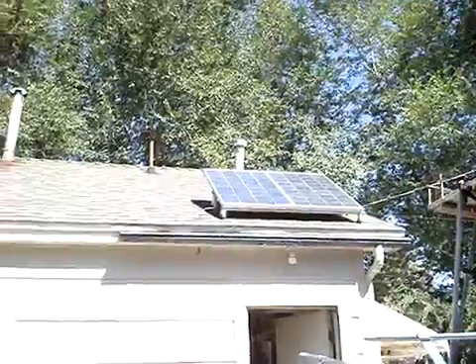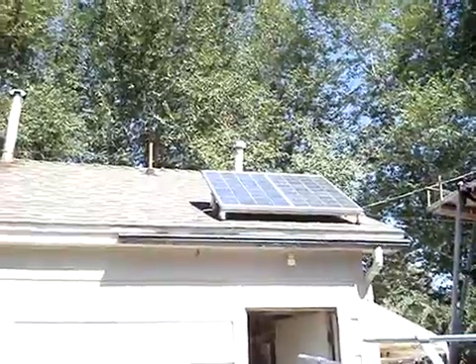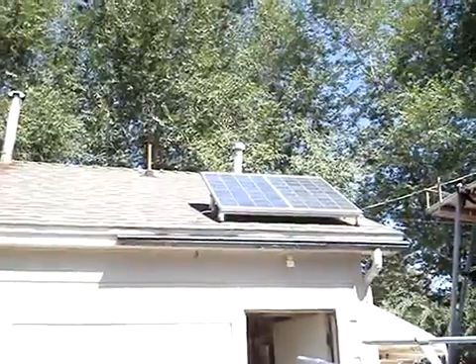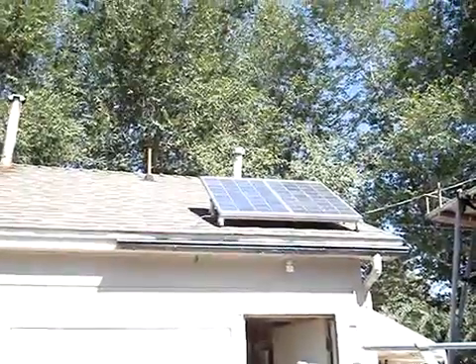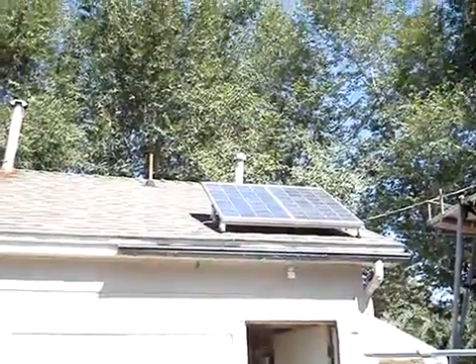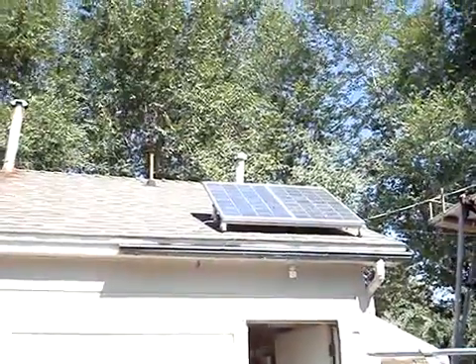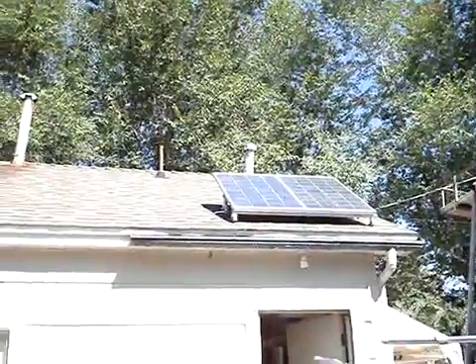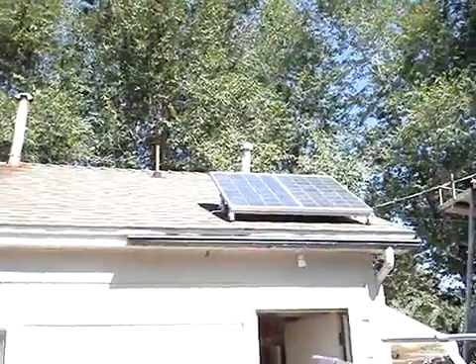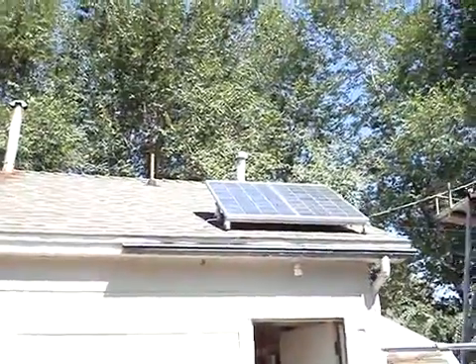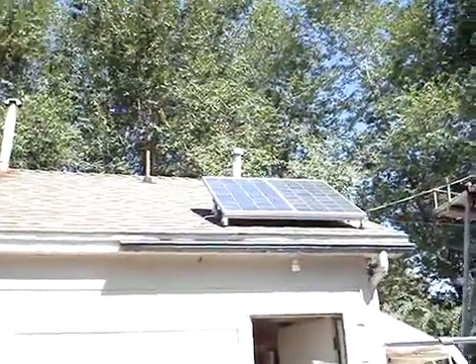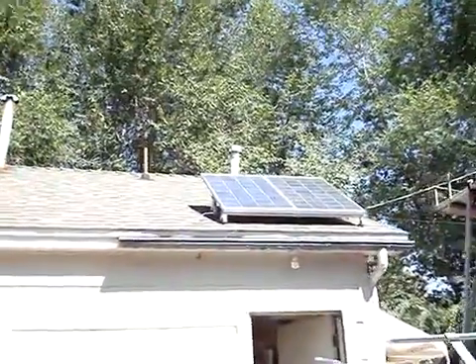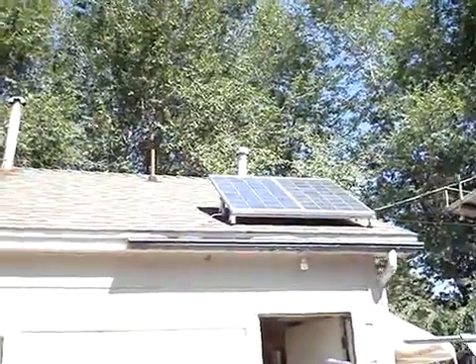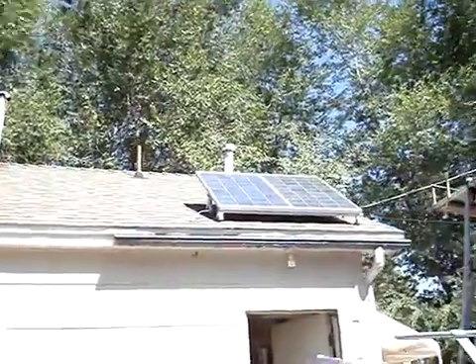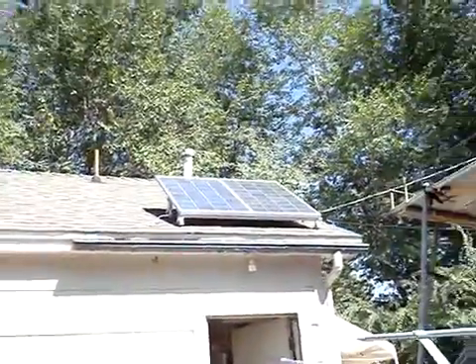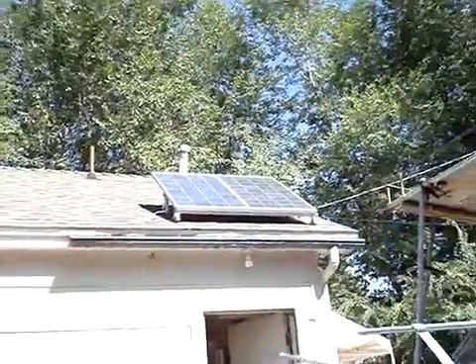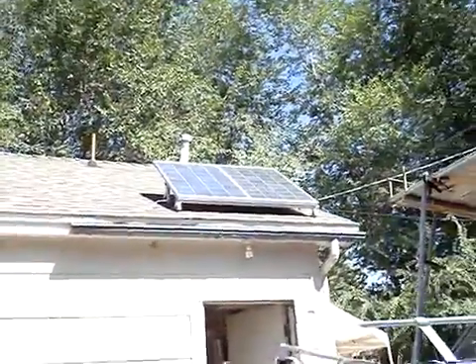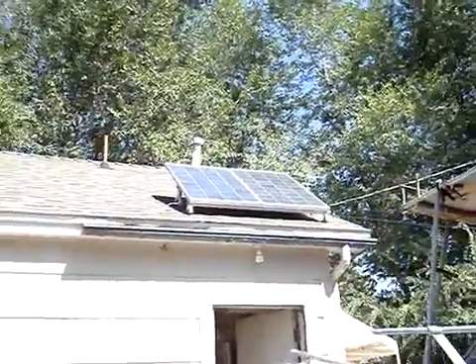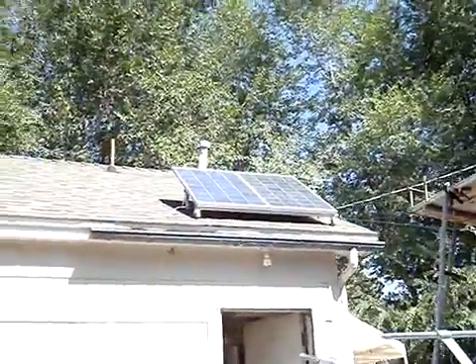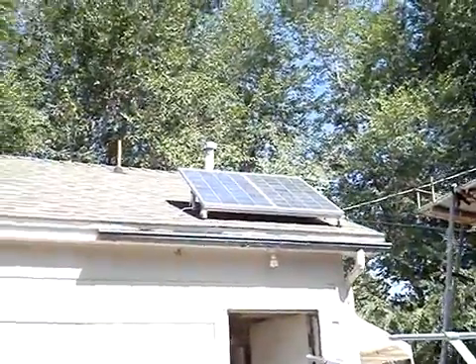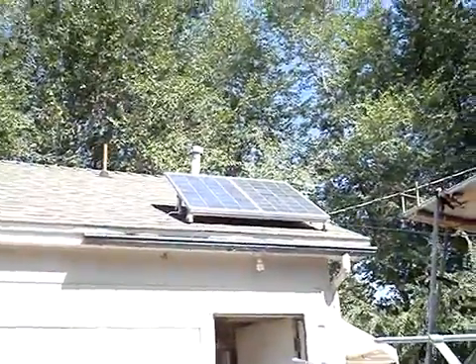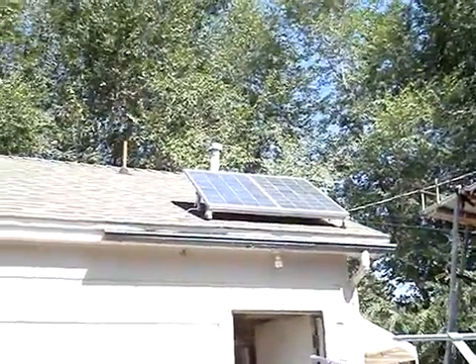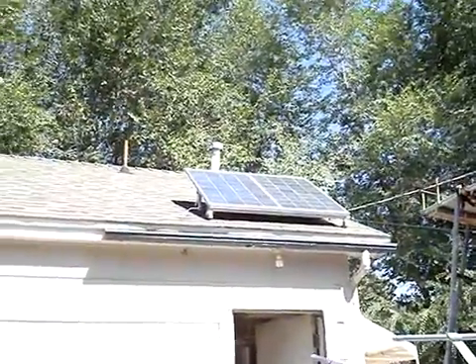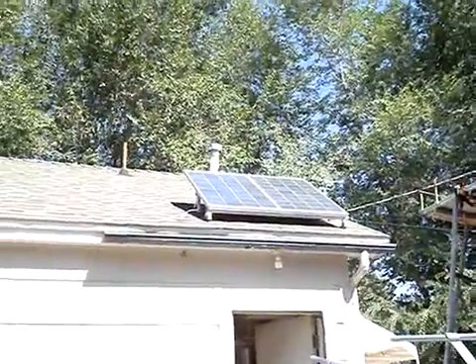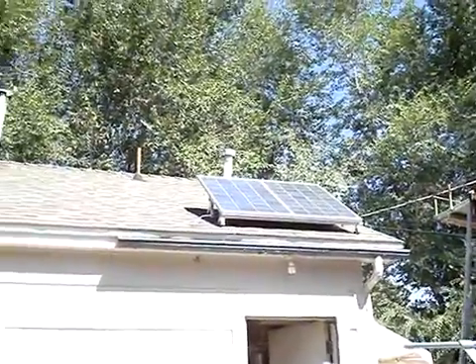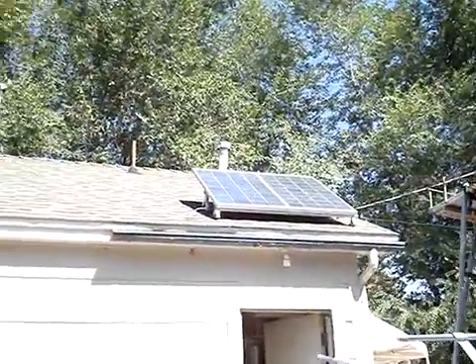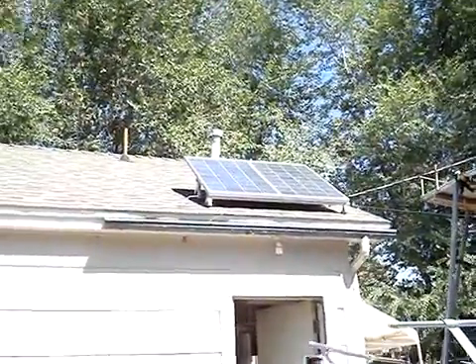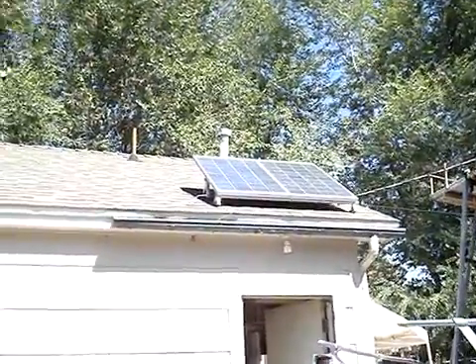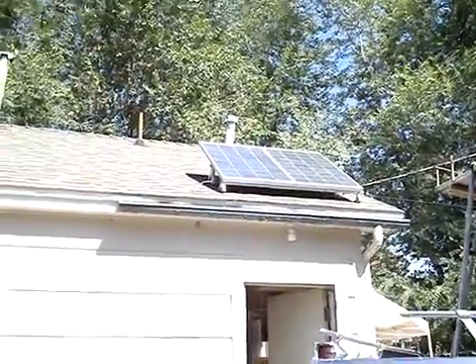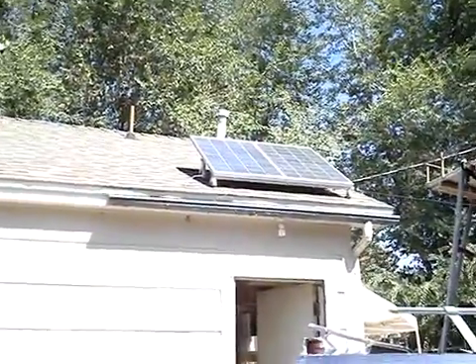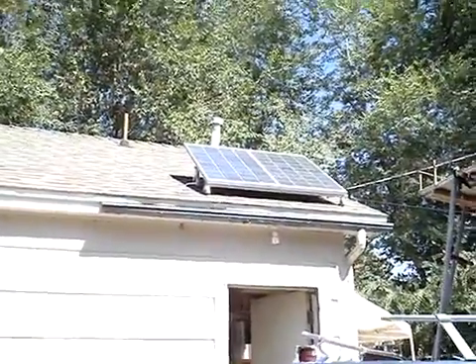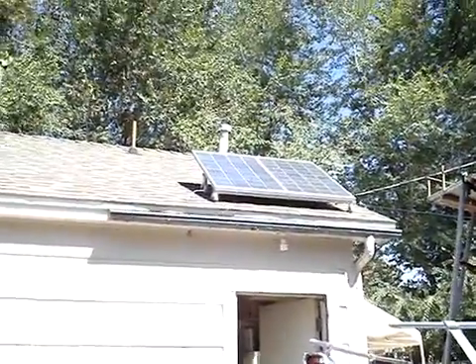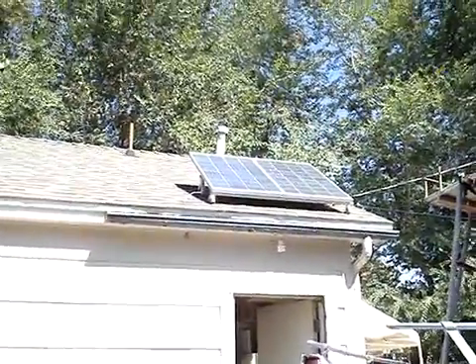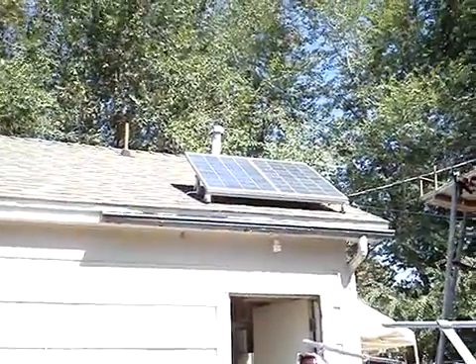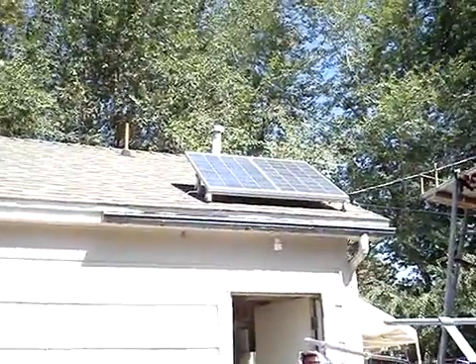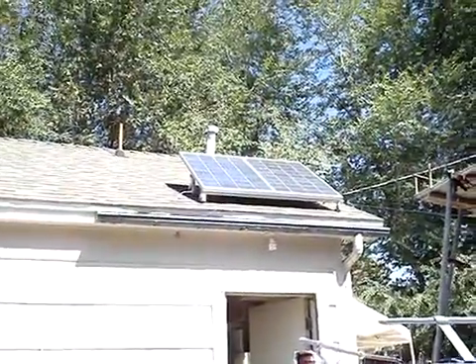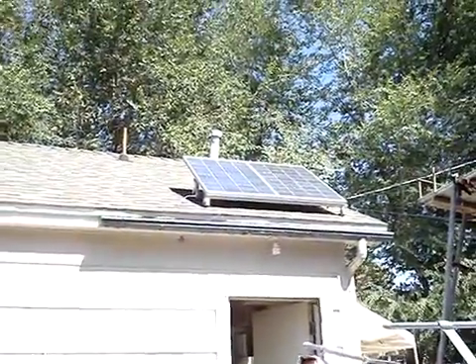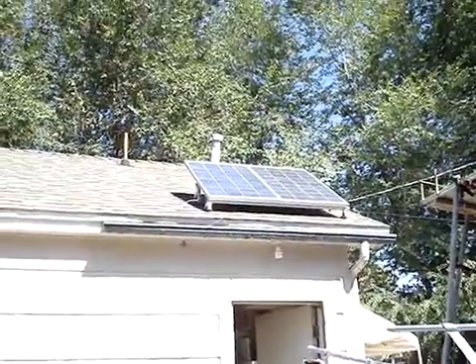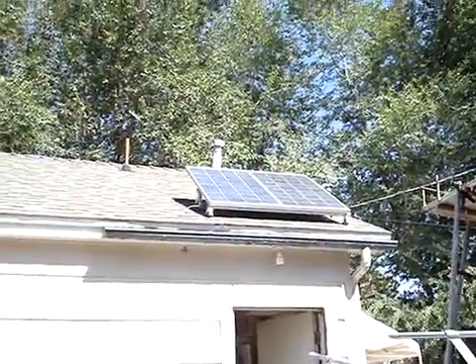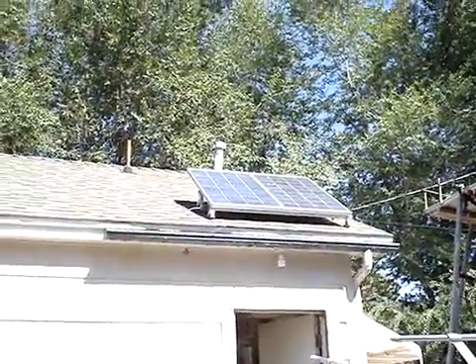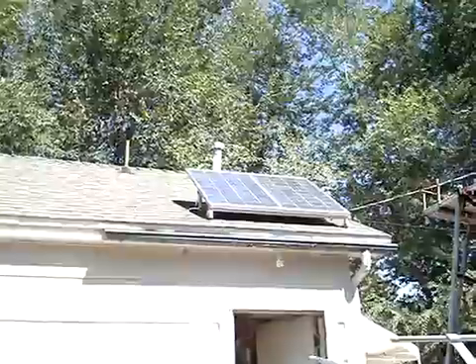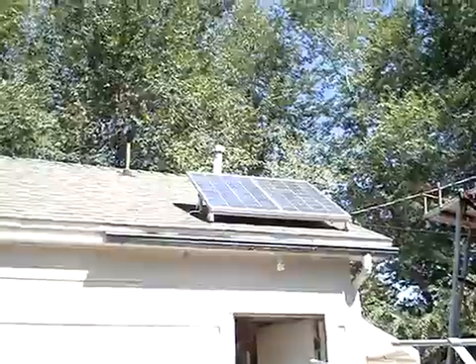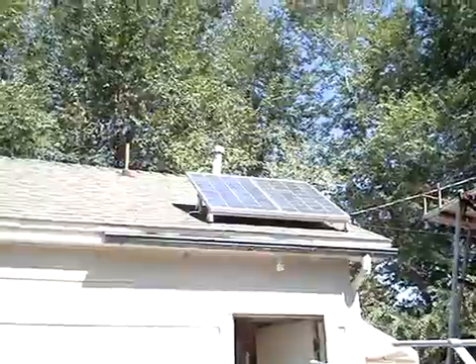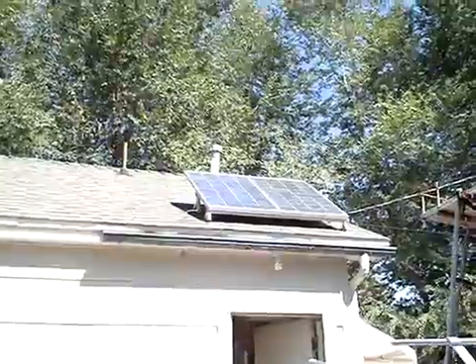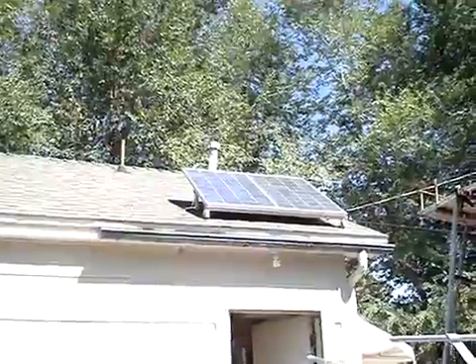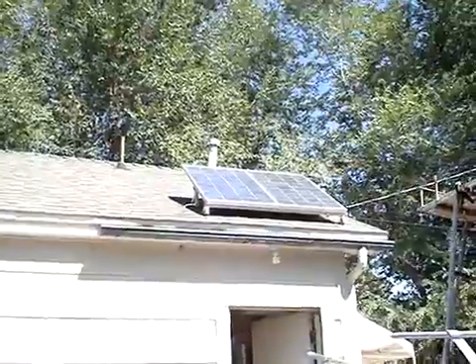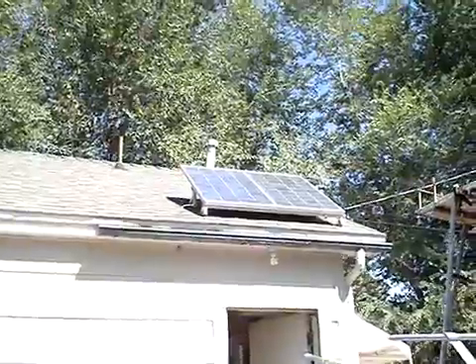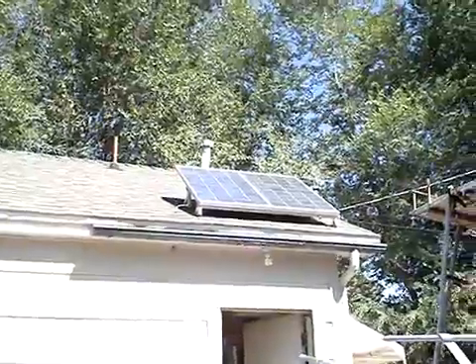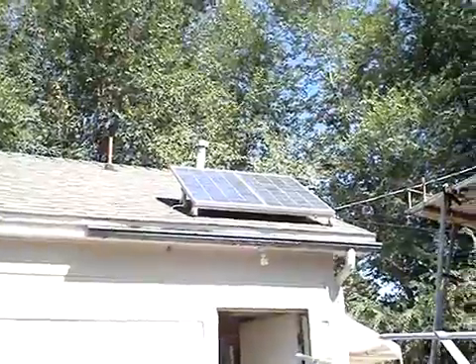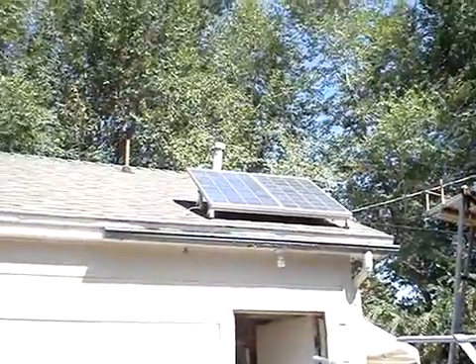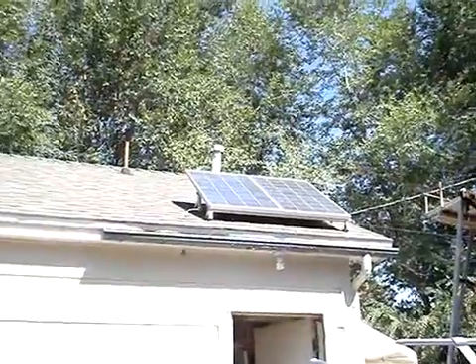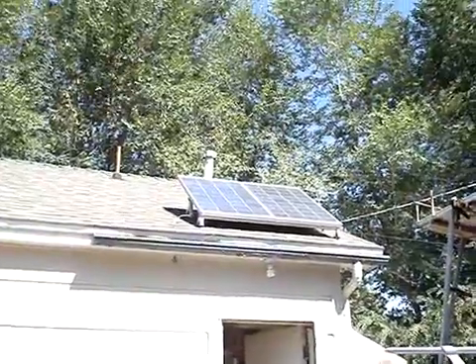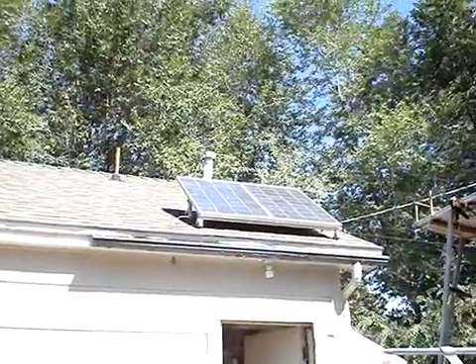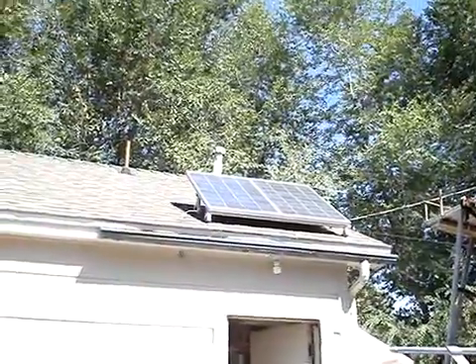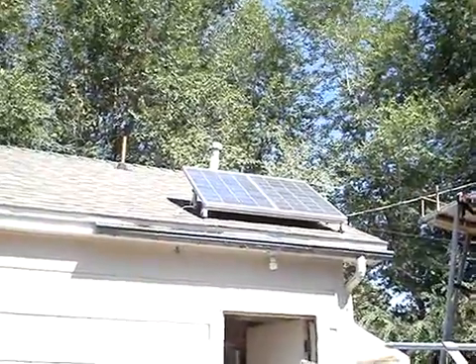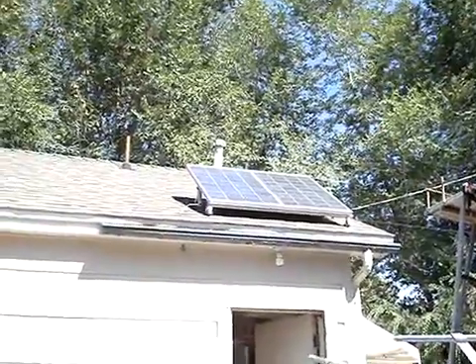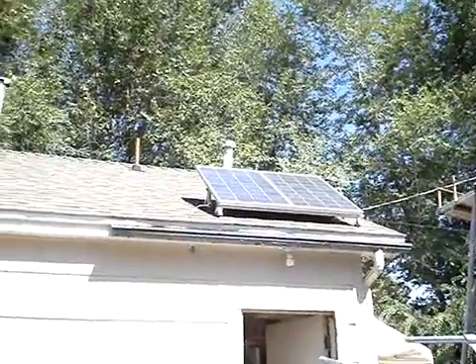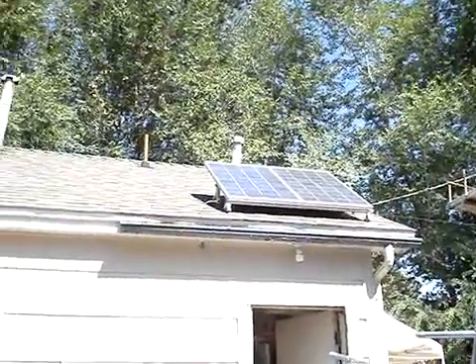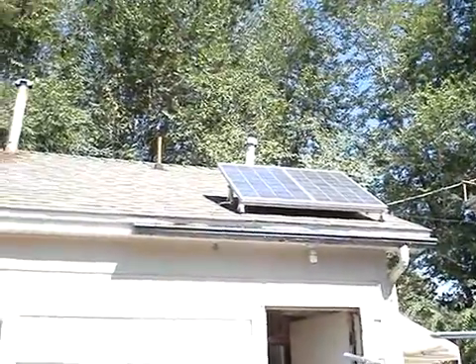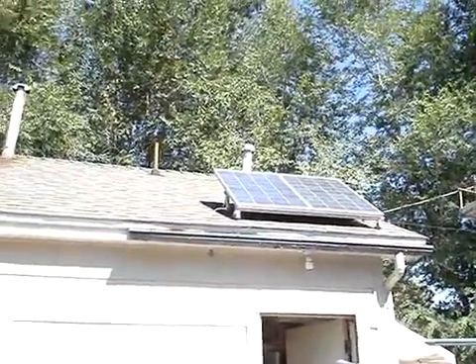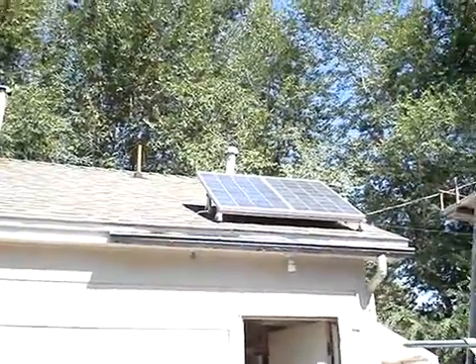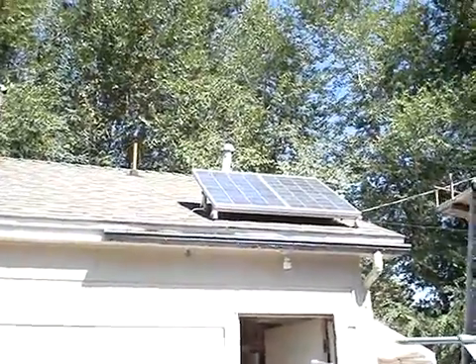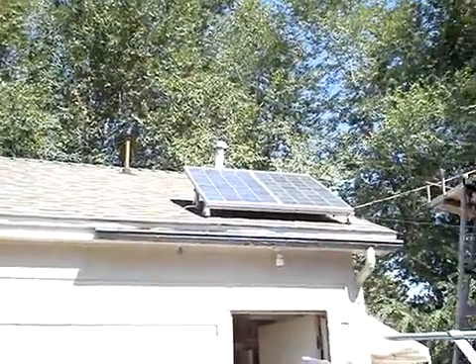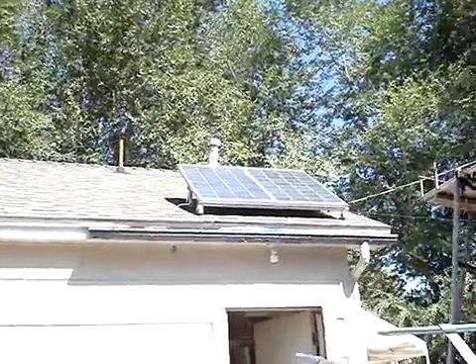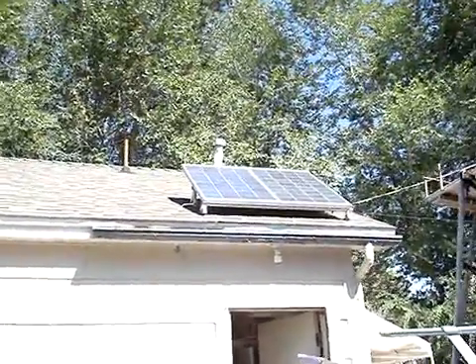Hello, everybody. My name is Dave and here is a brief description of my home solar system.